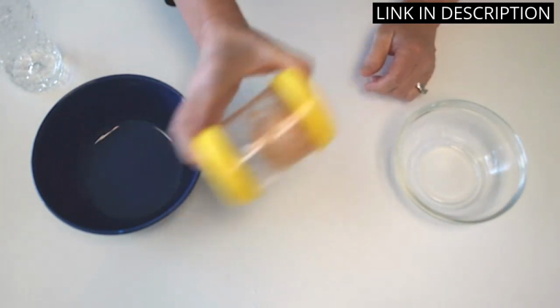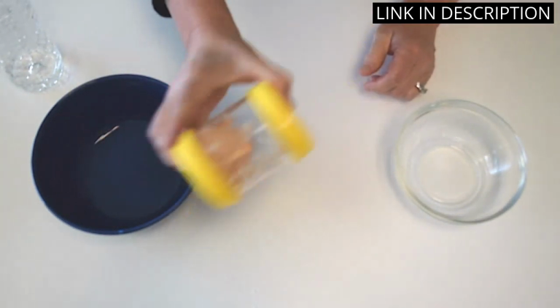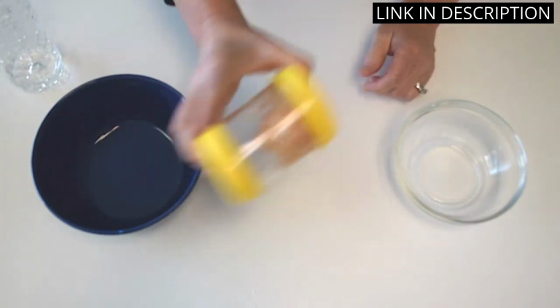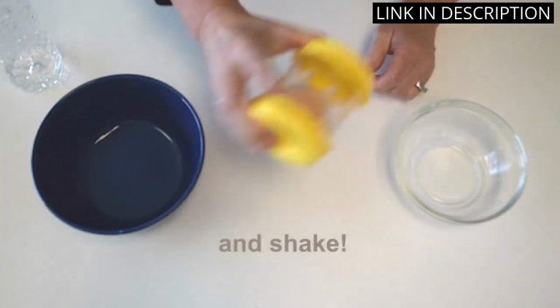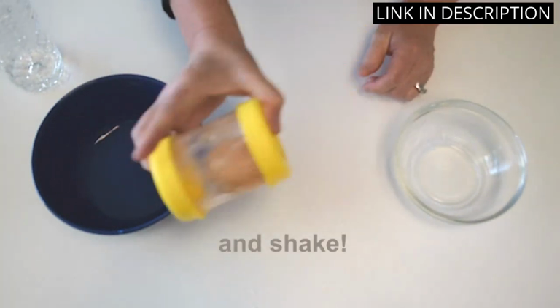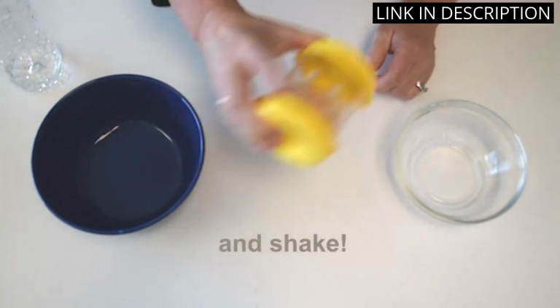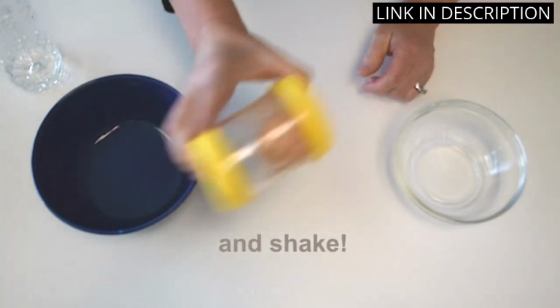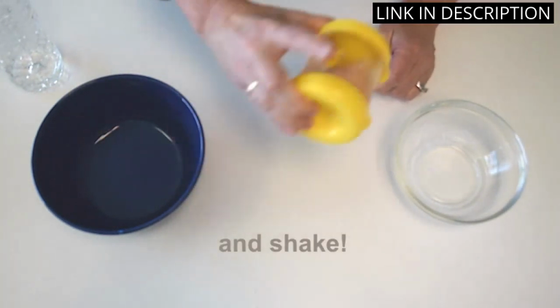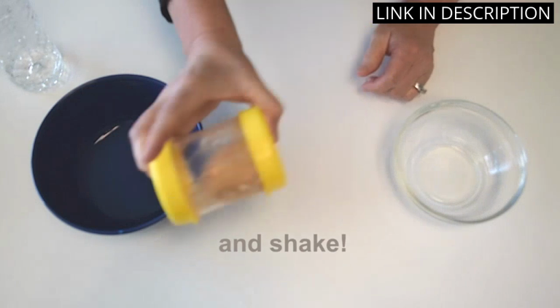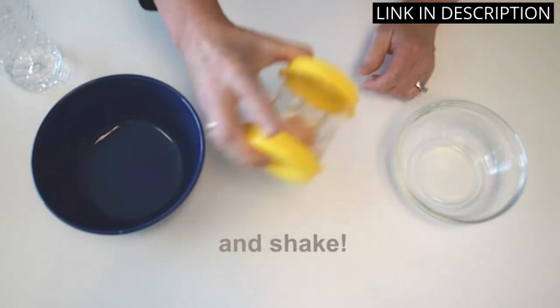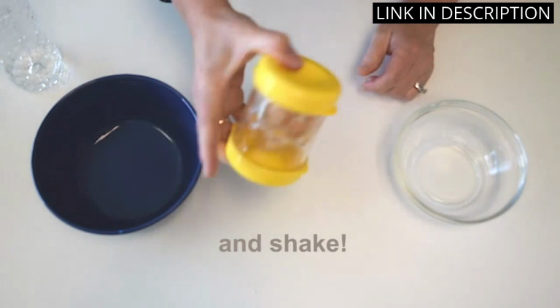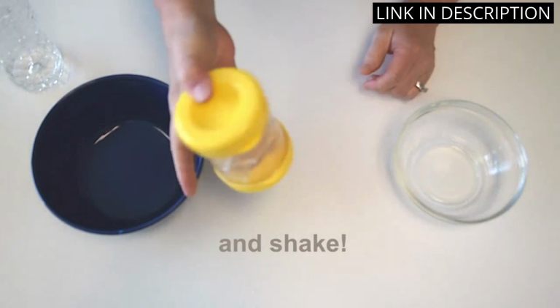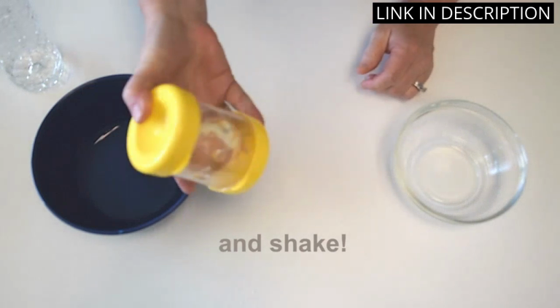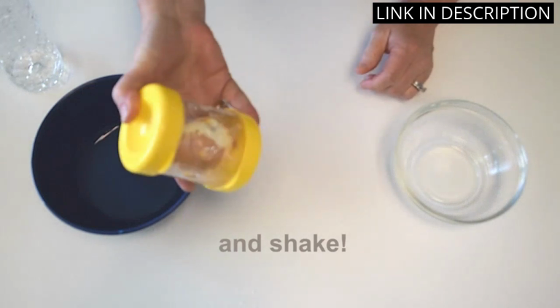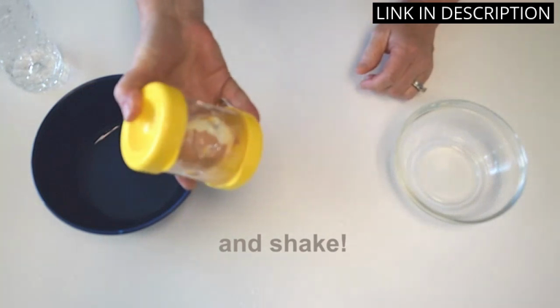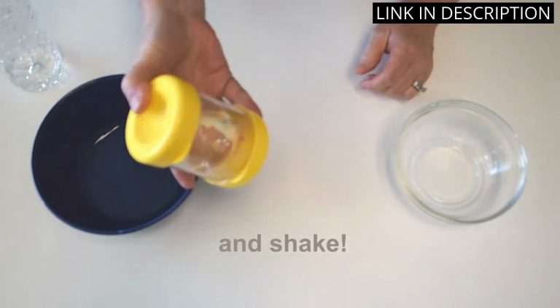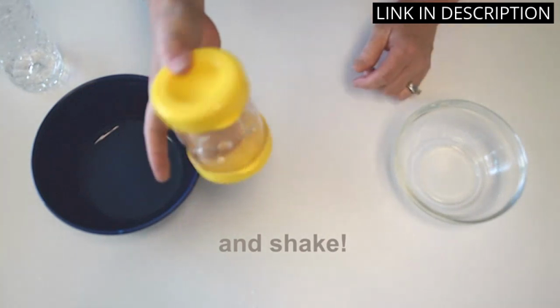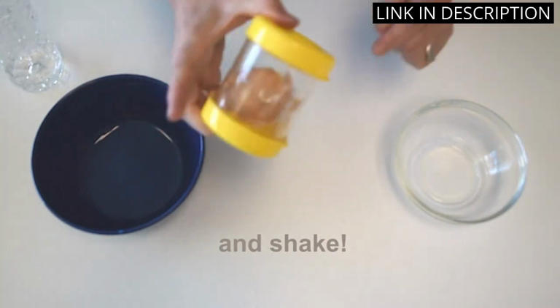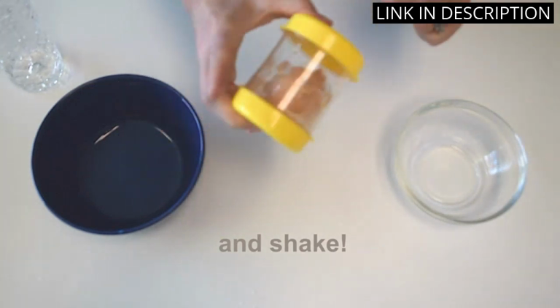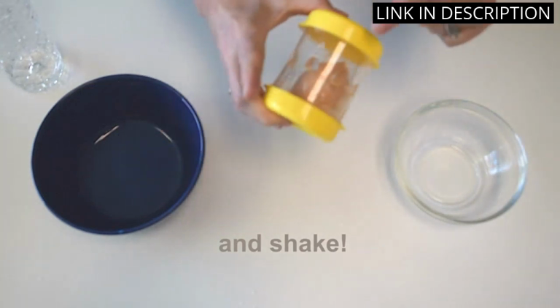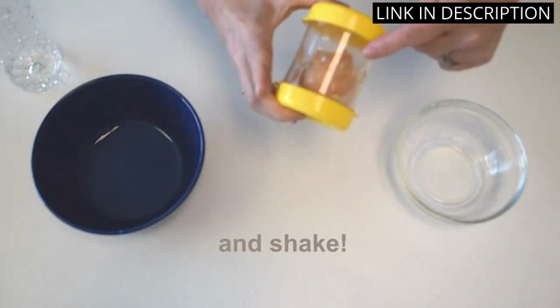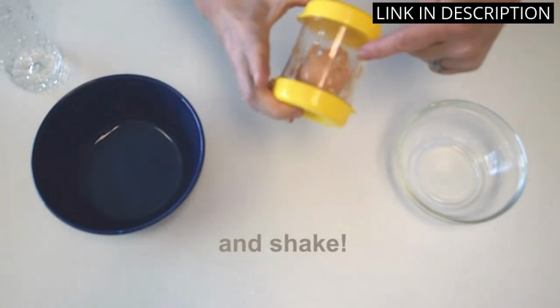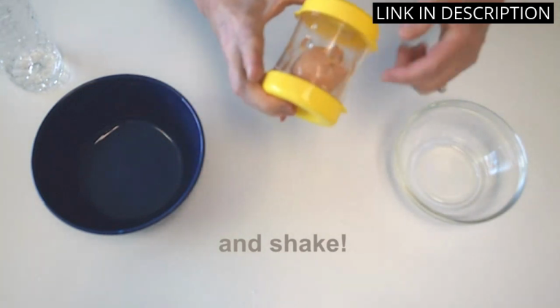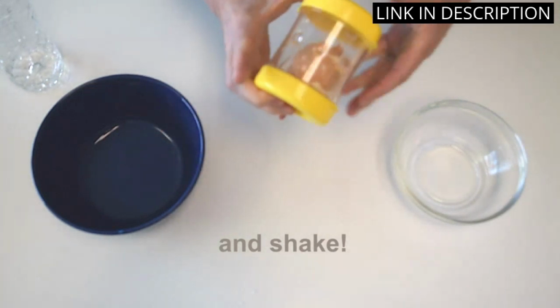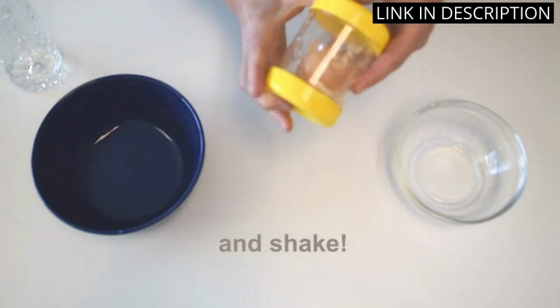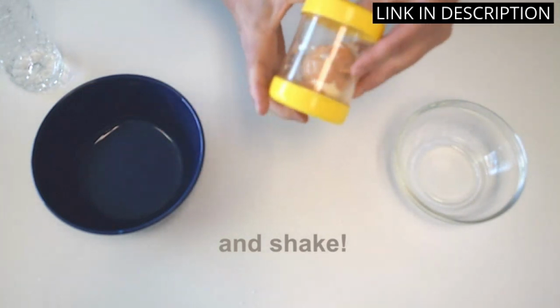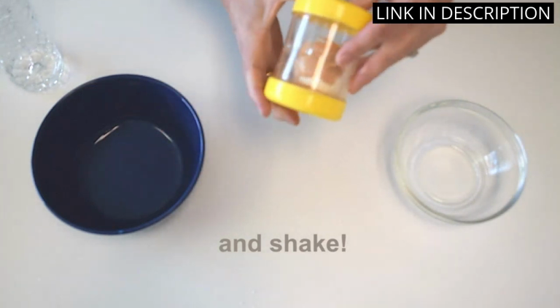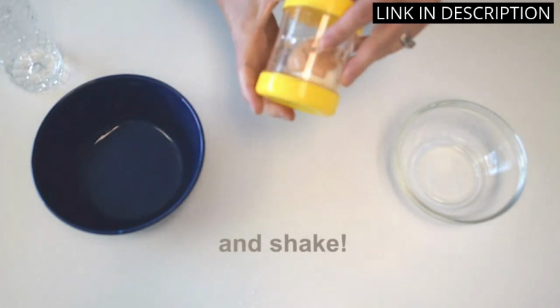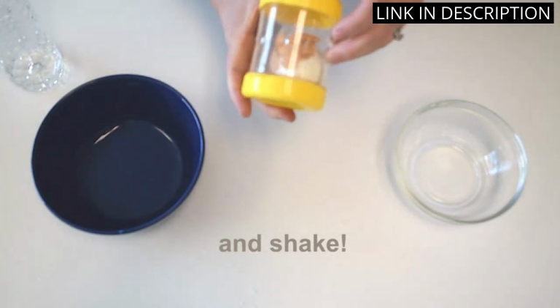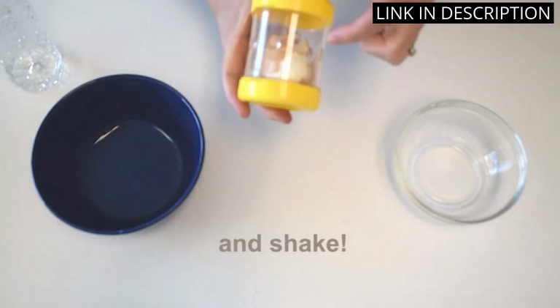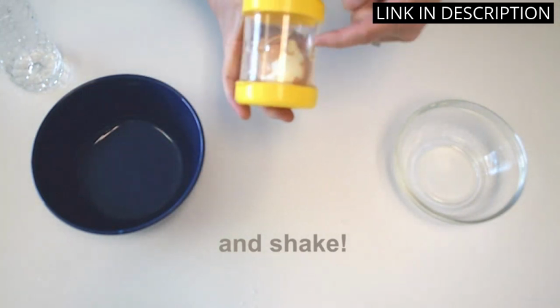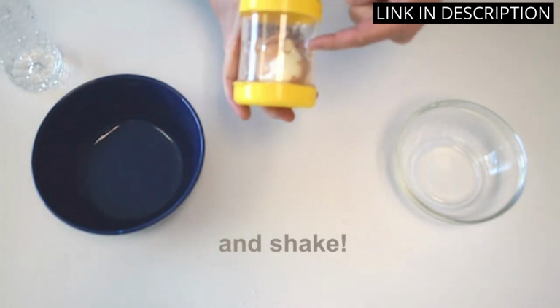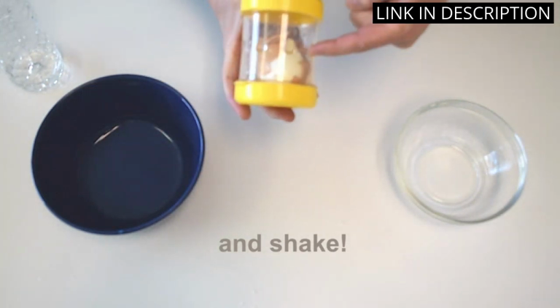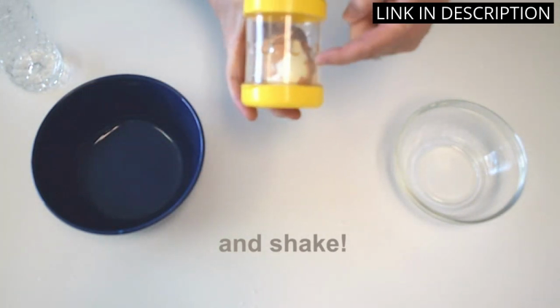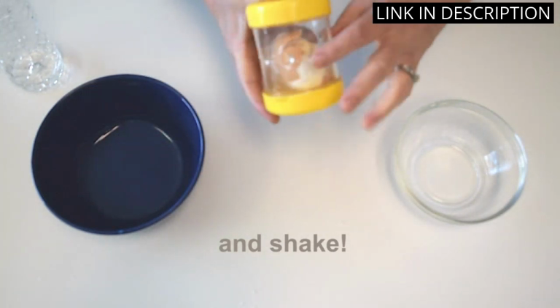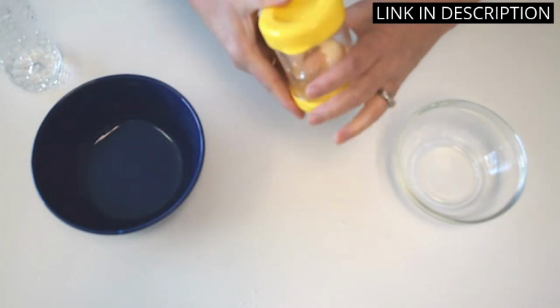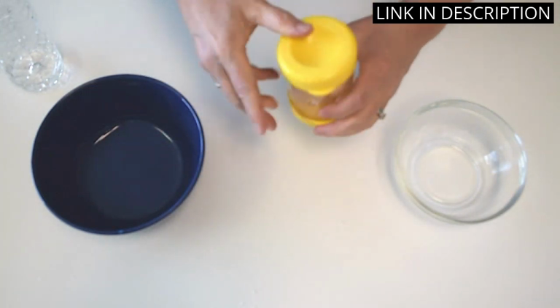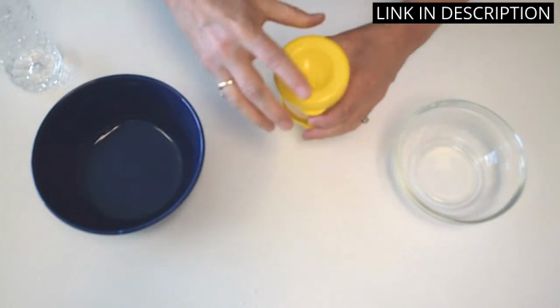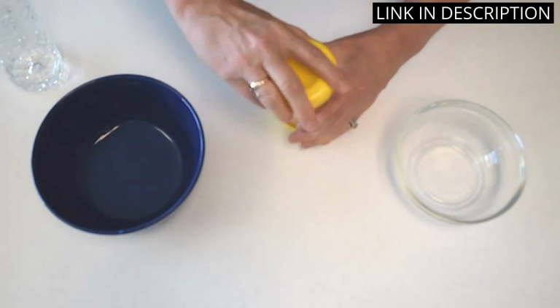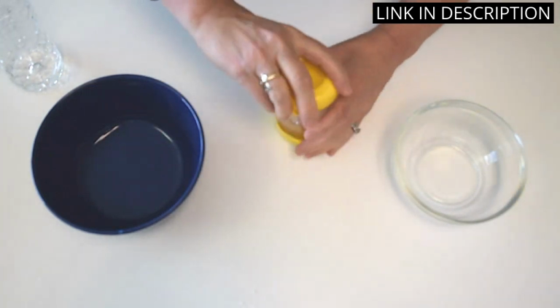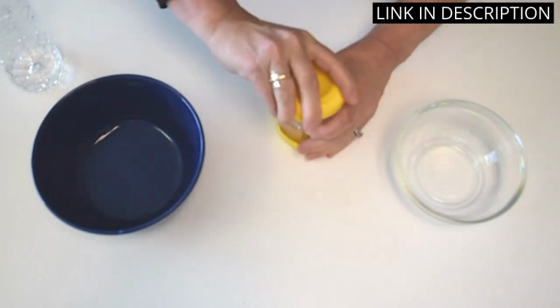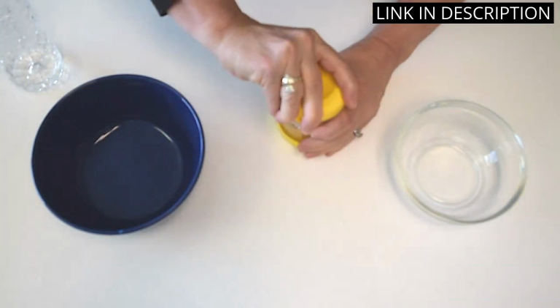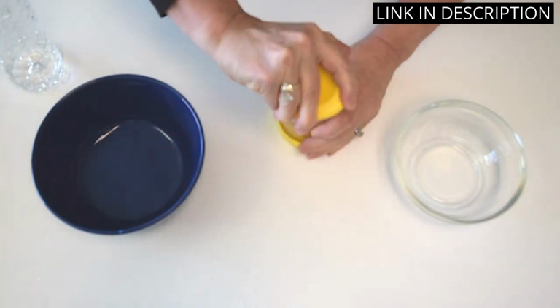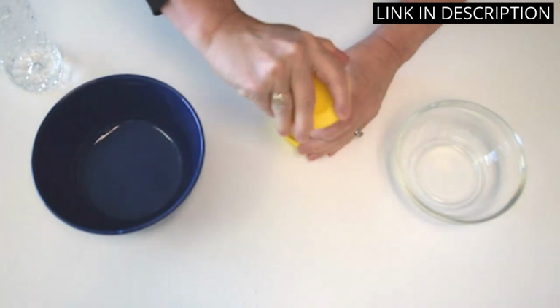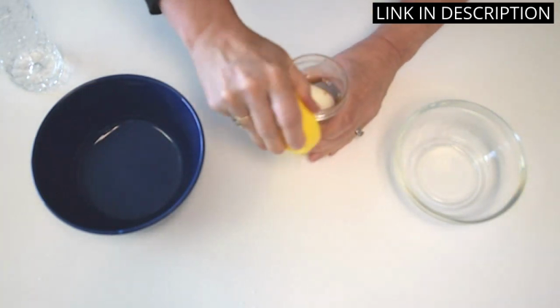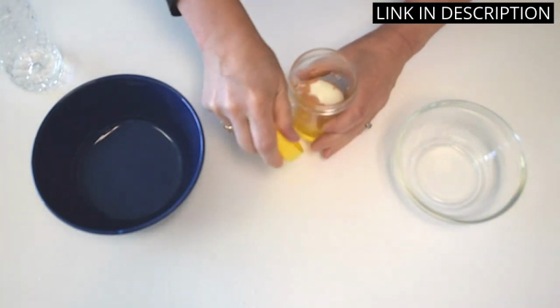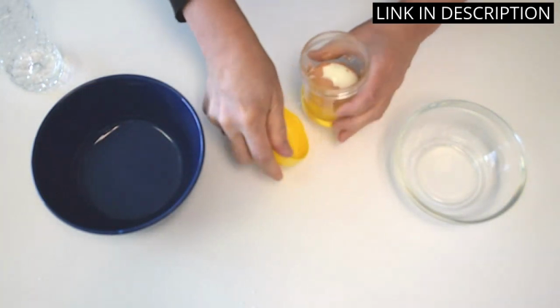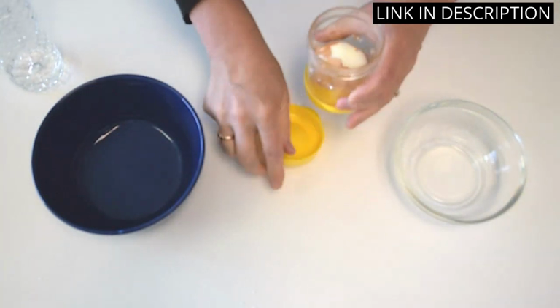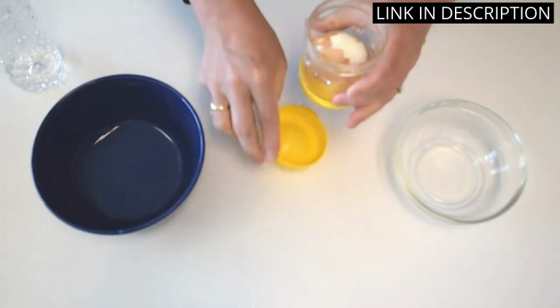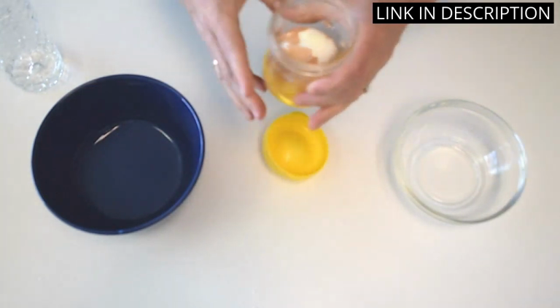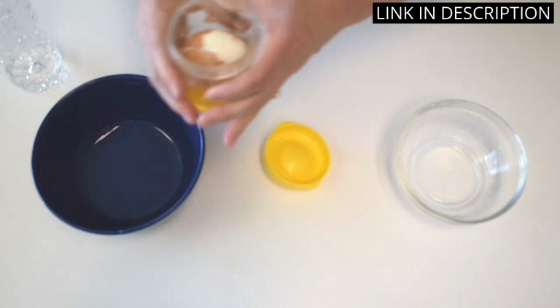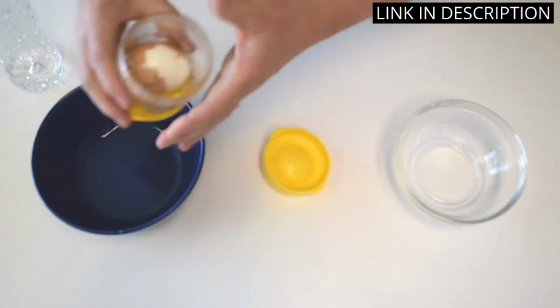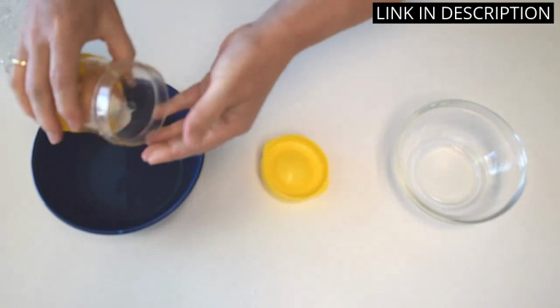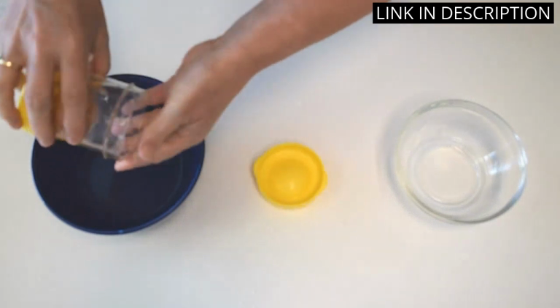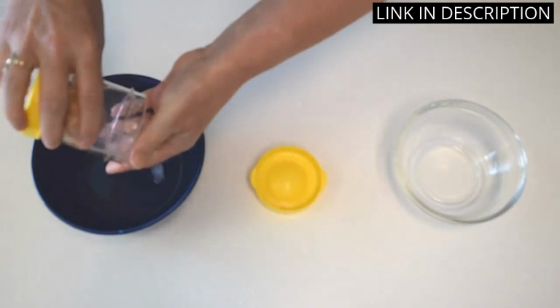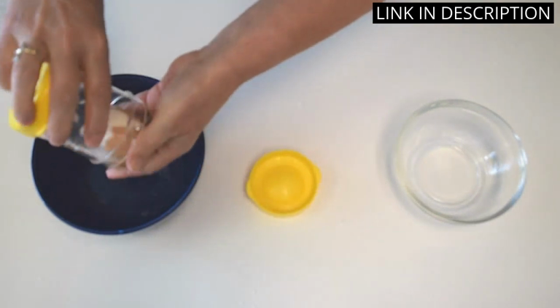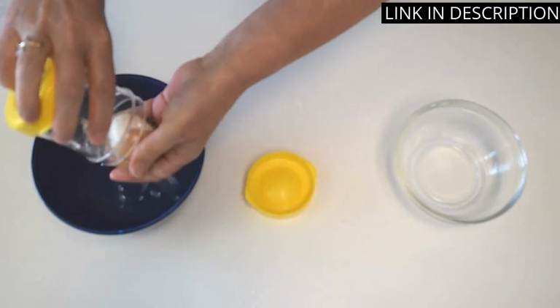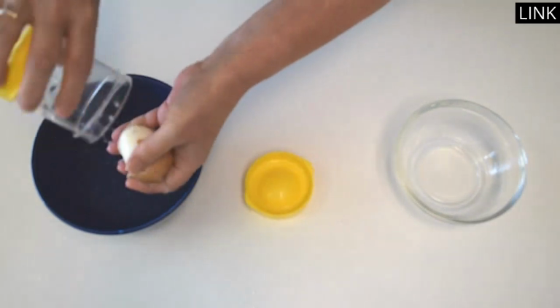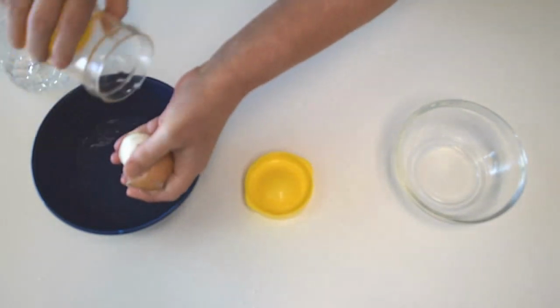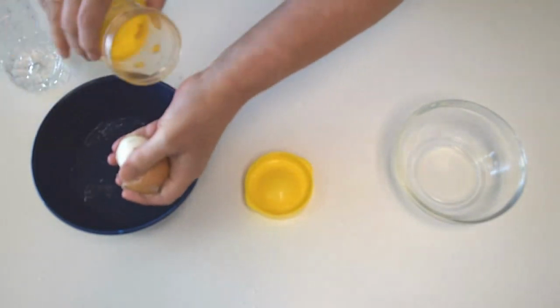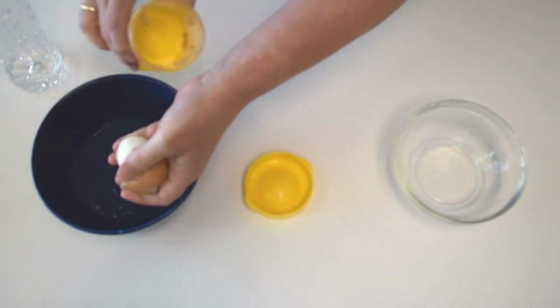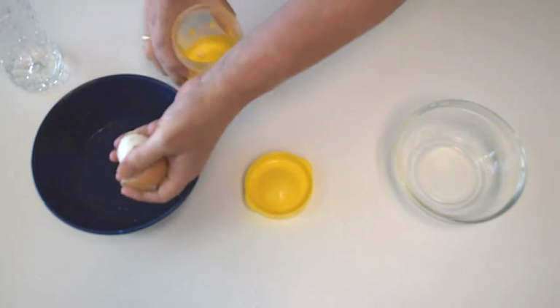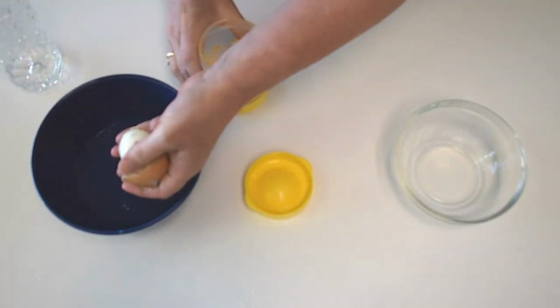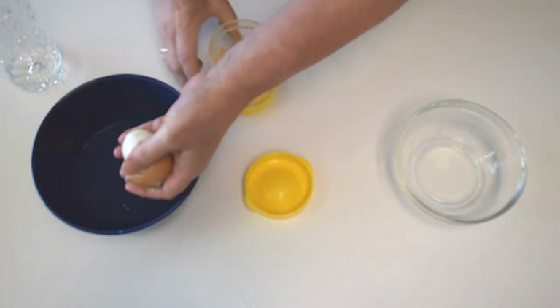It was also very easy to clean. I highly recommend the Neck Egg Peeler to anyone who loves boiled eggs but hates the peeling process.